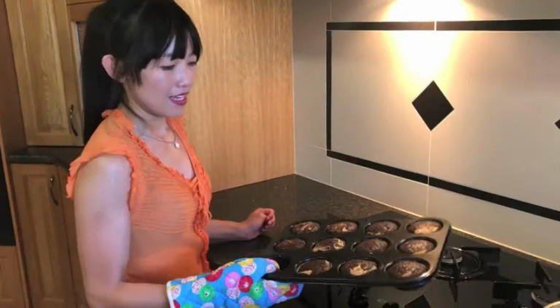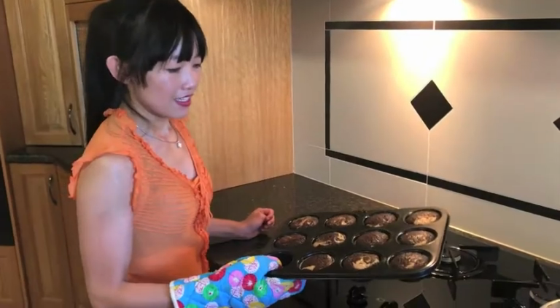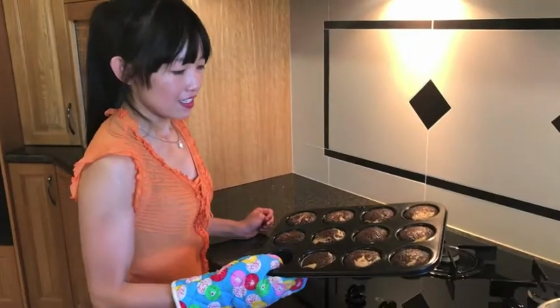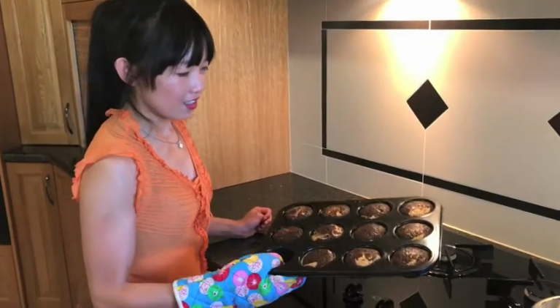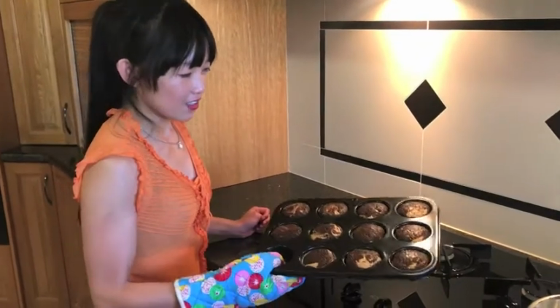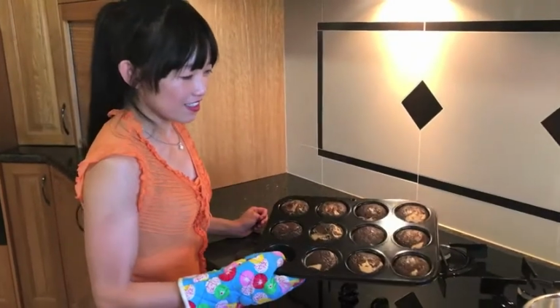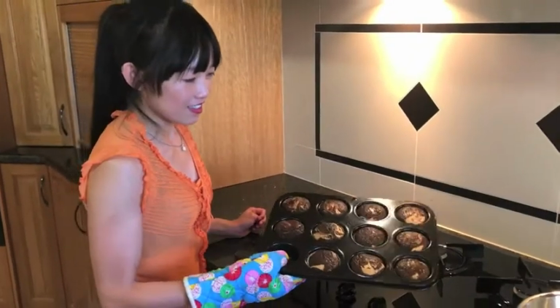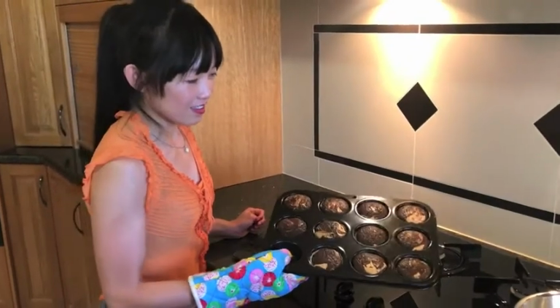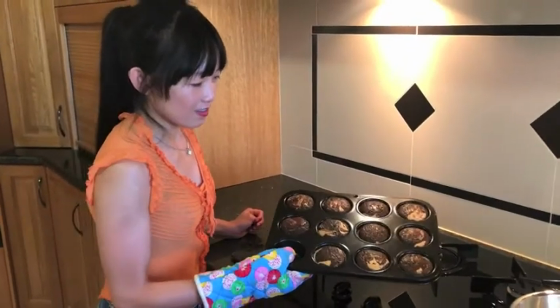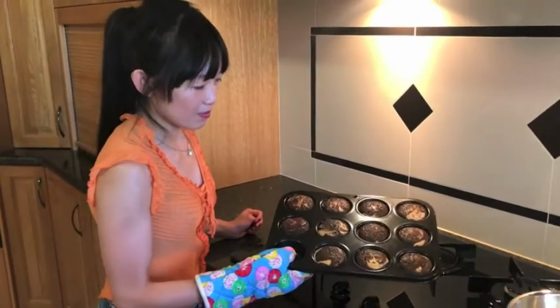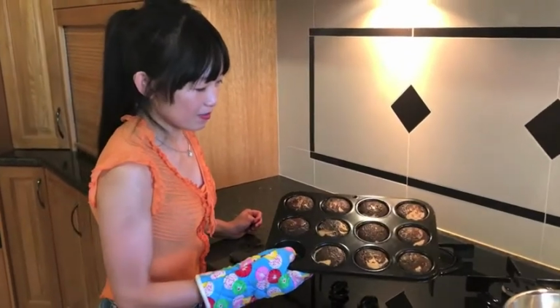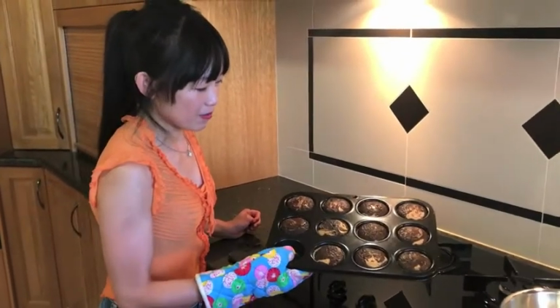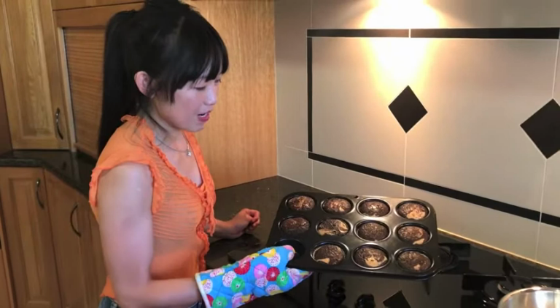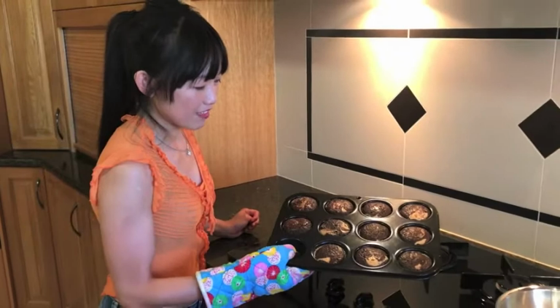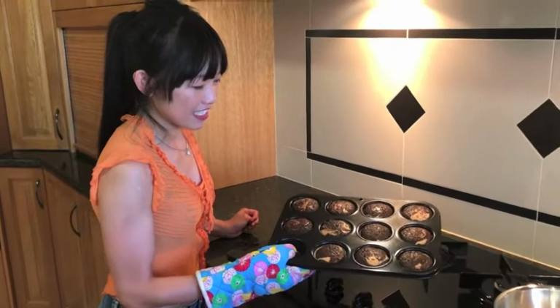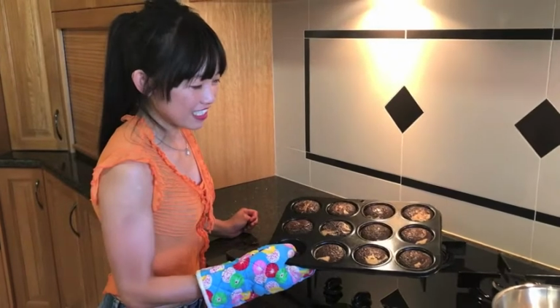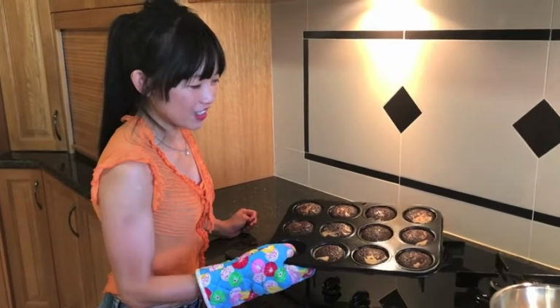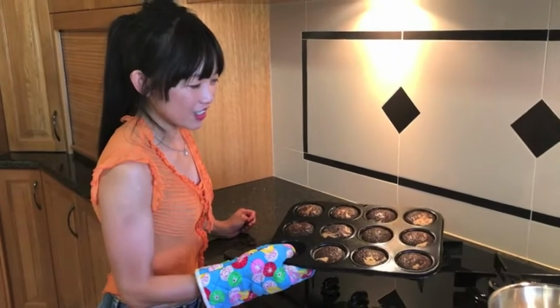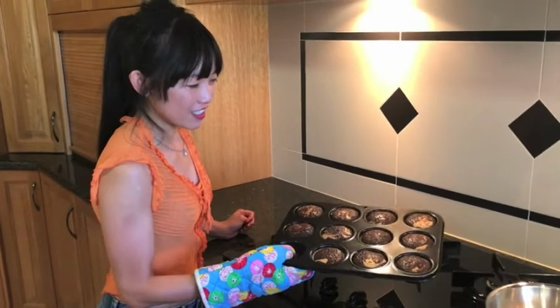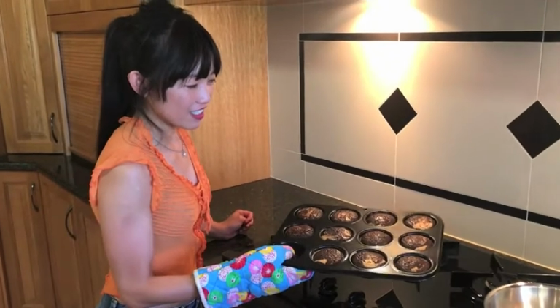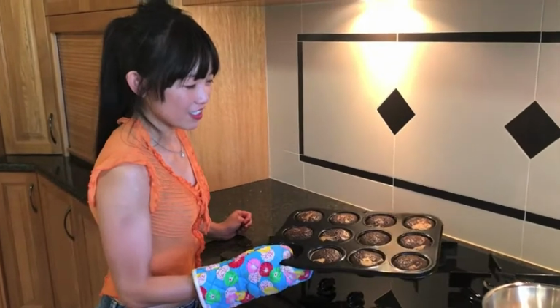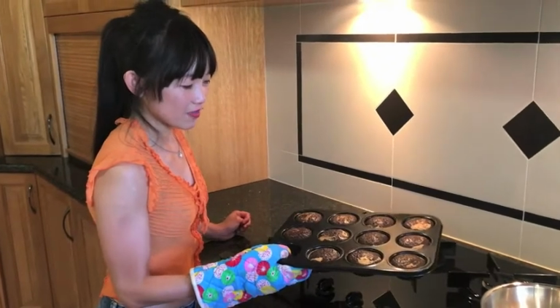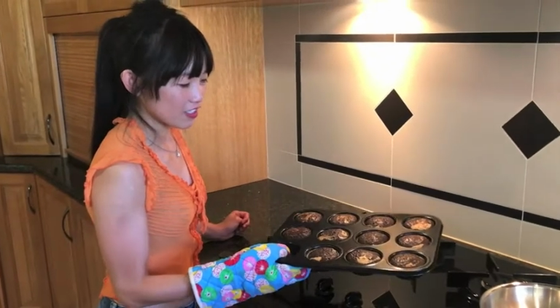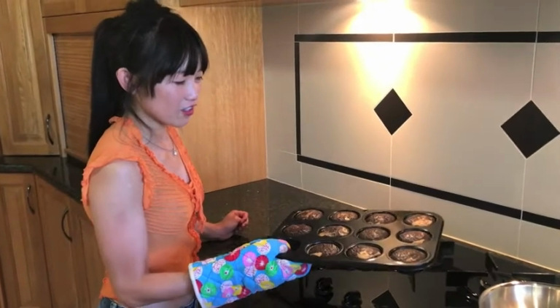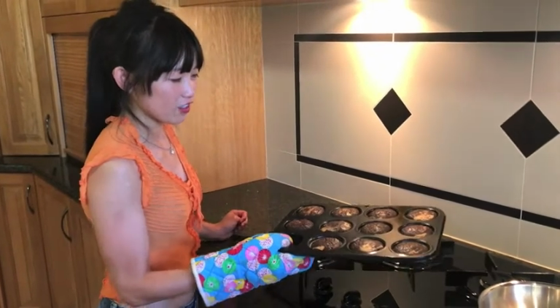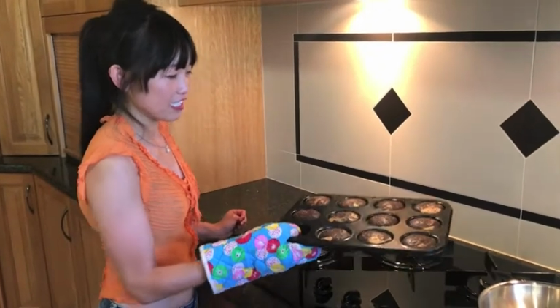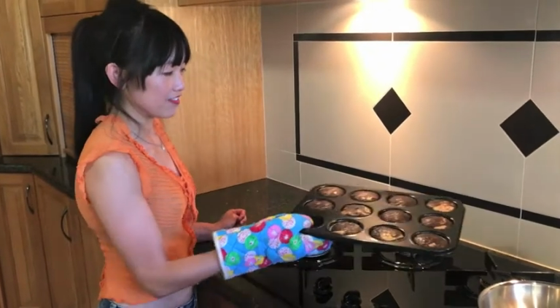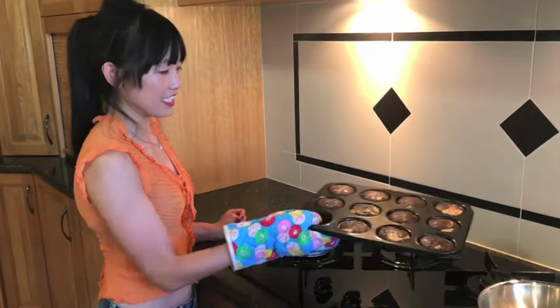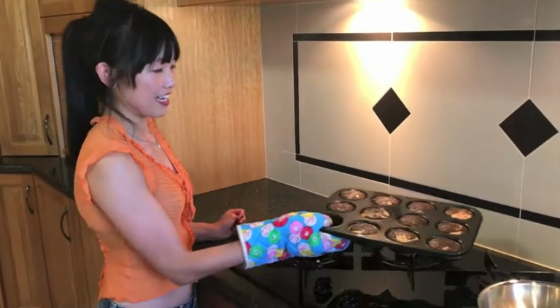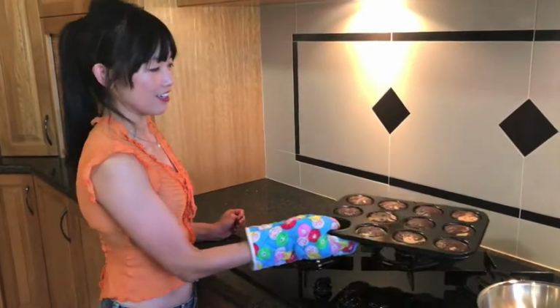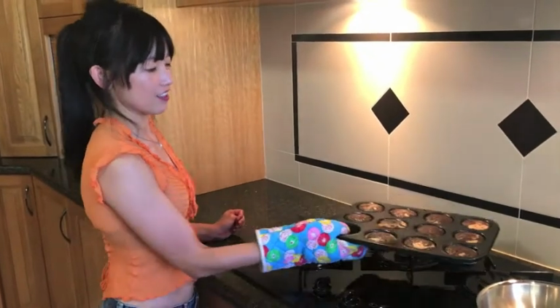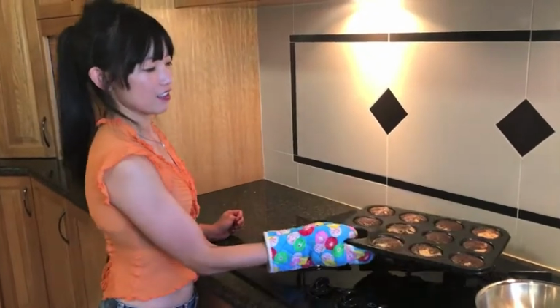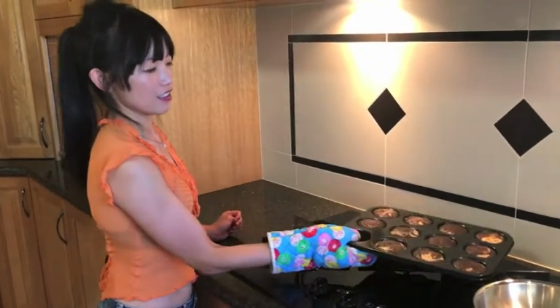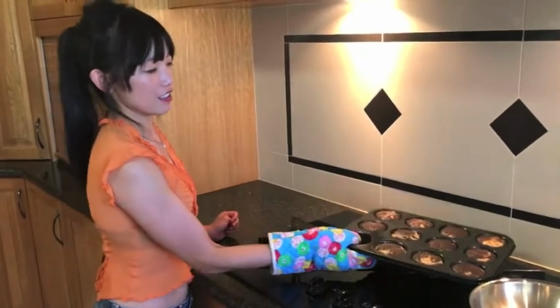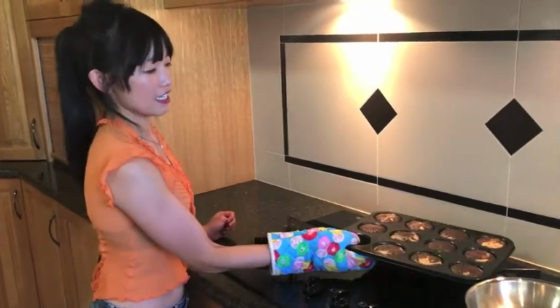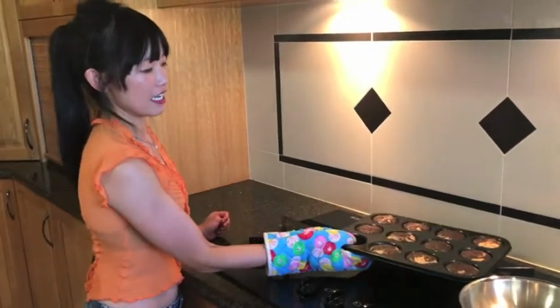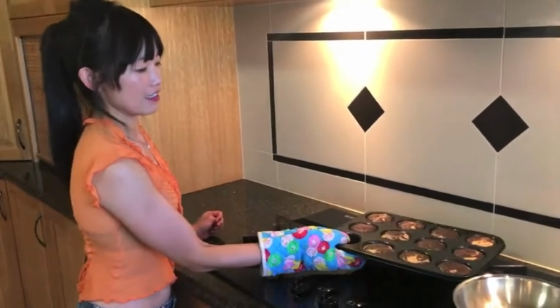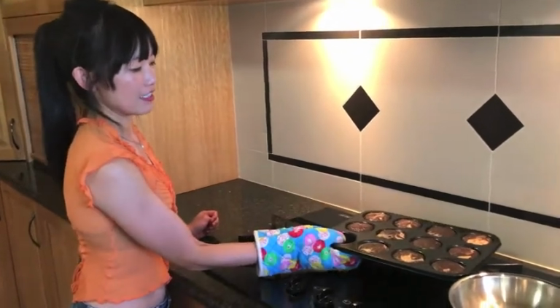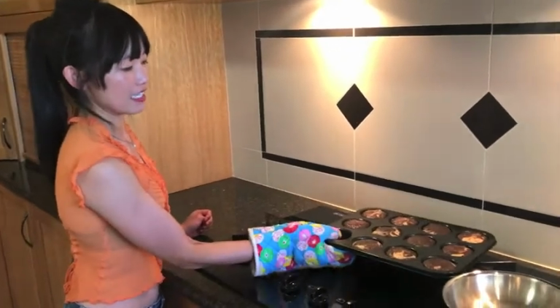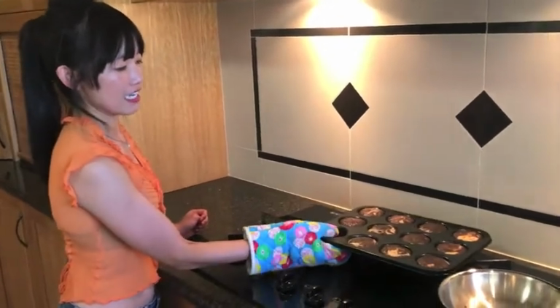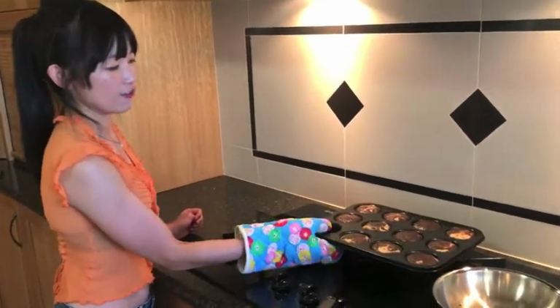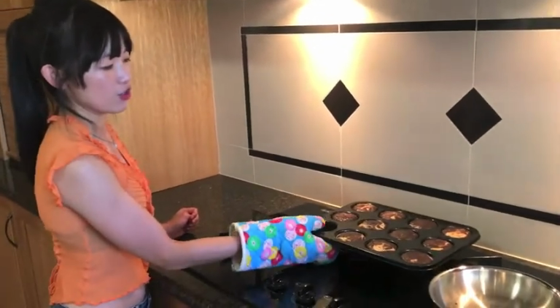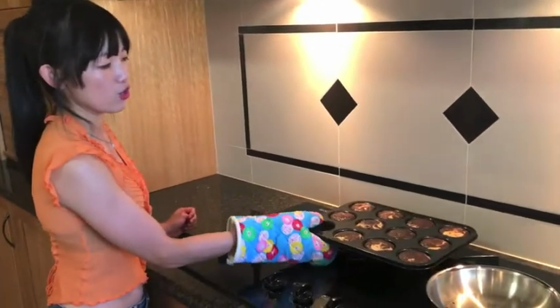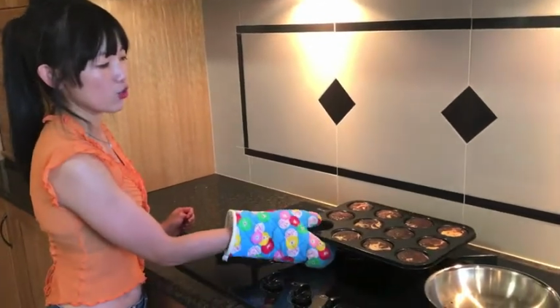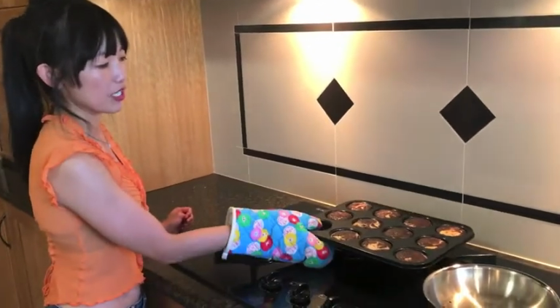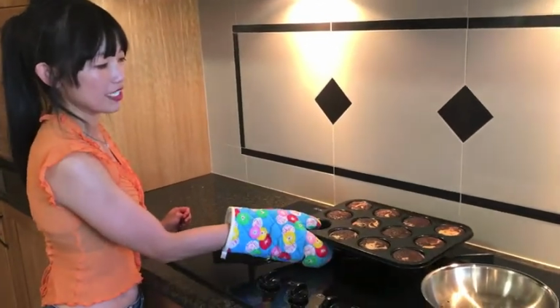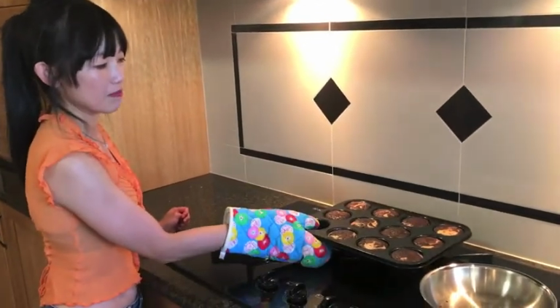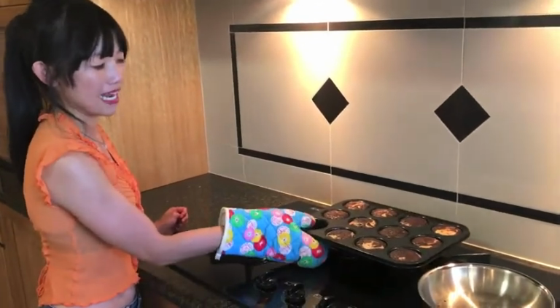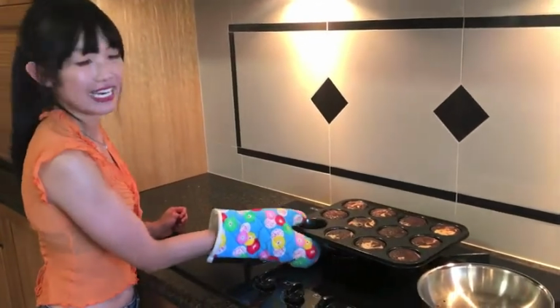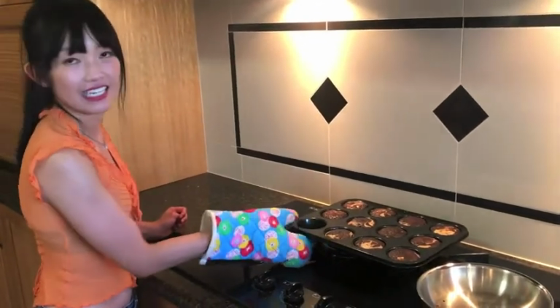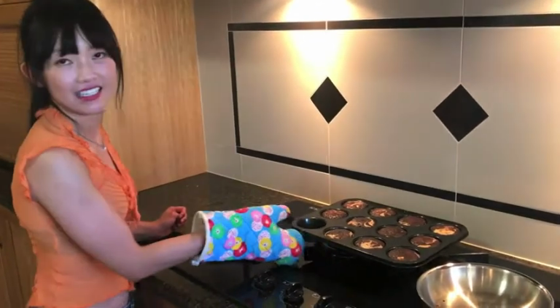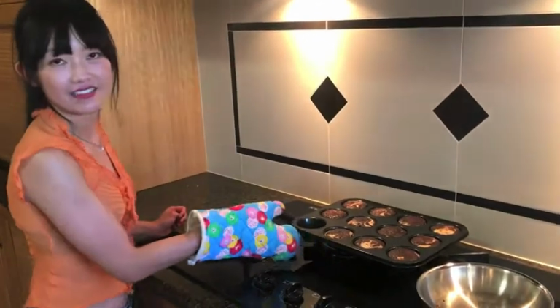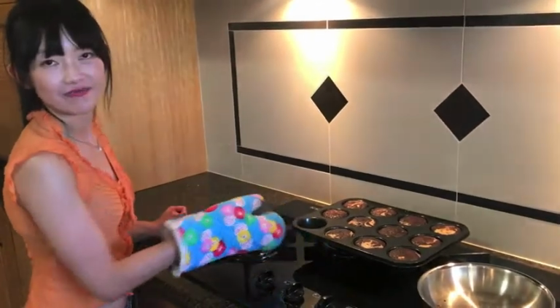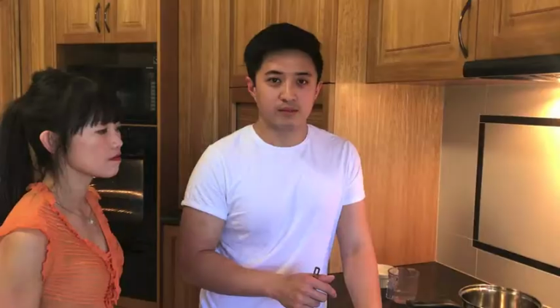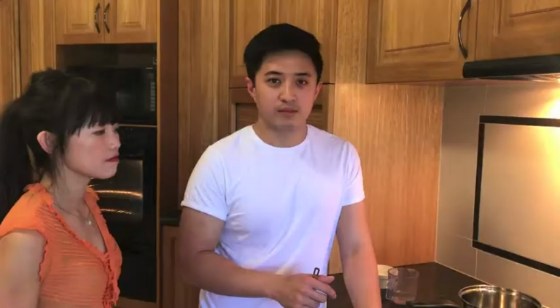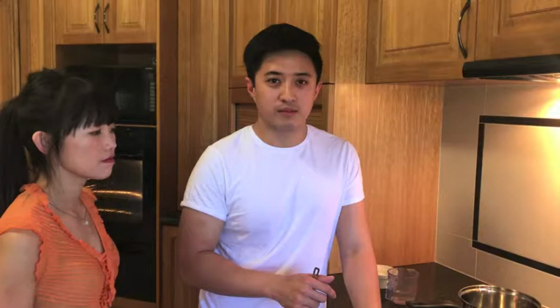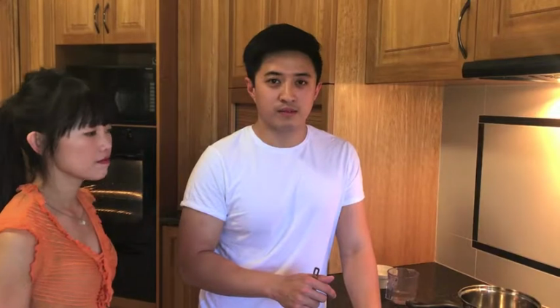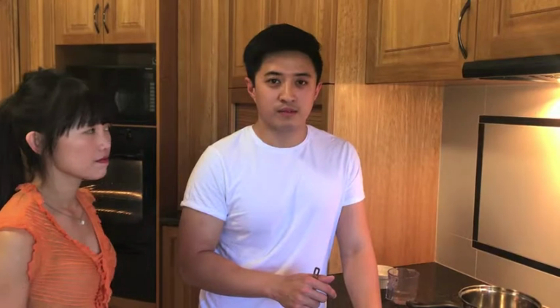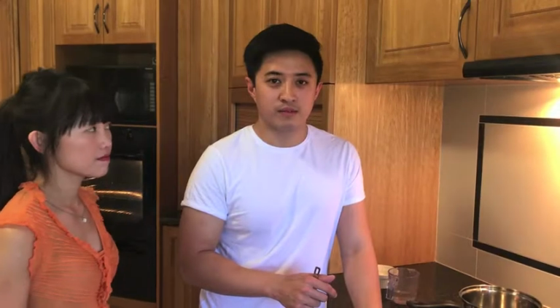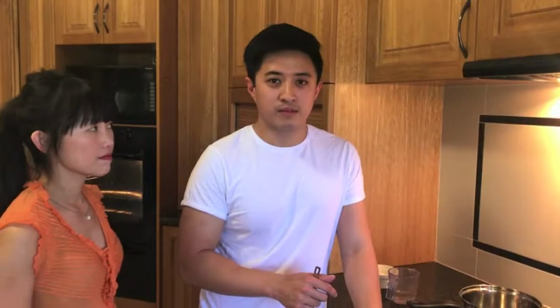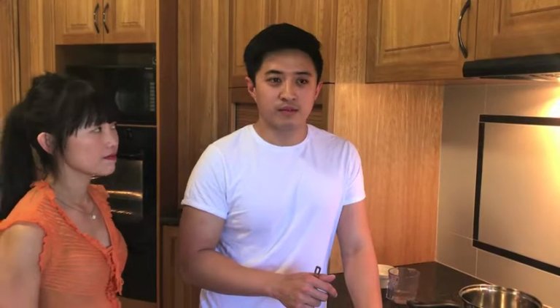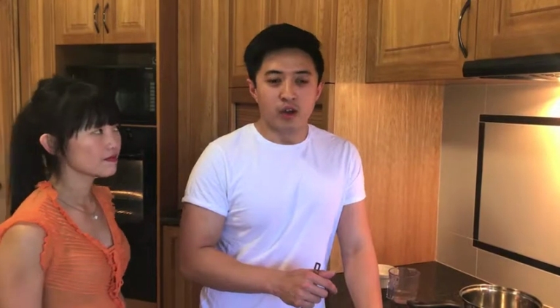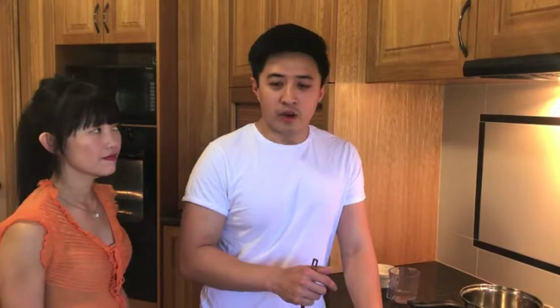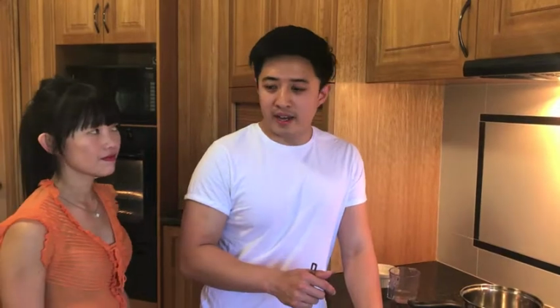My brownies are cooked, so I'm just going to leave them out. And they have to cool in the pan.